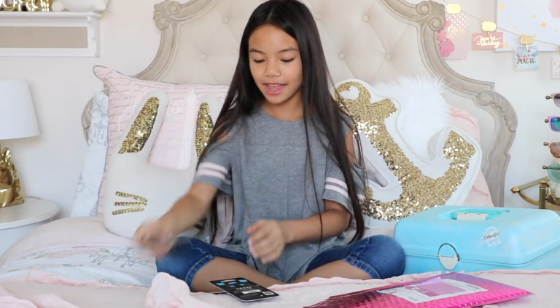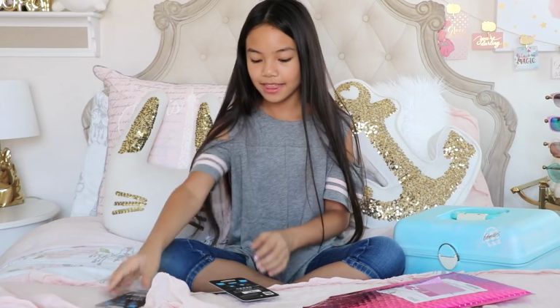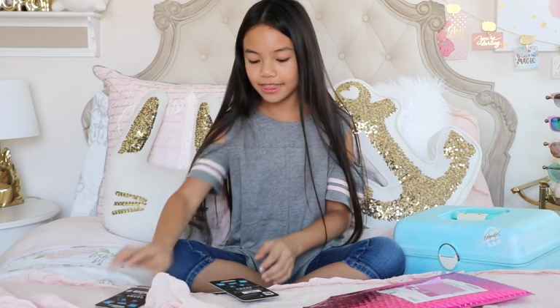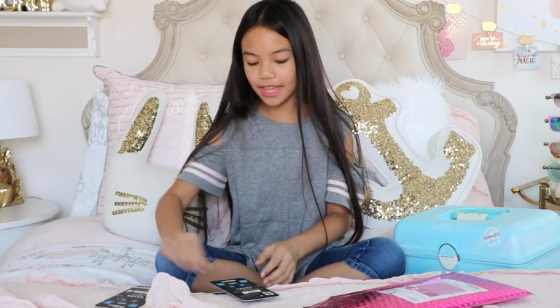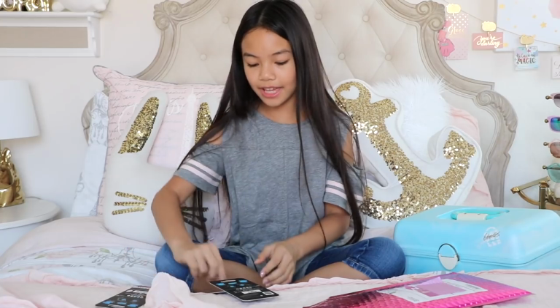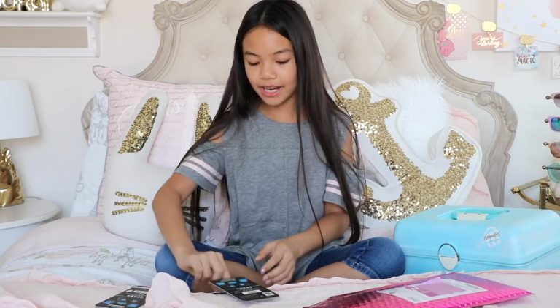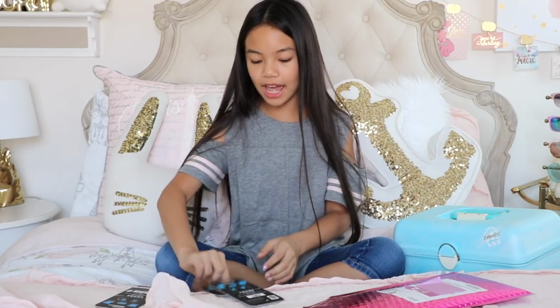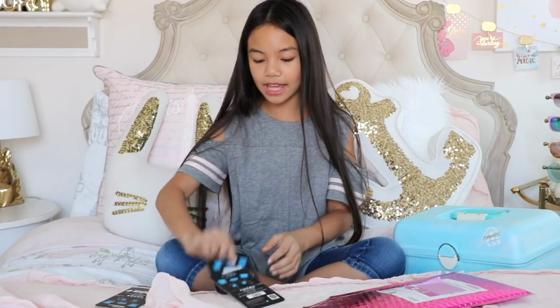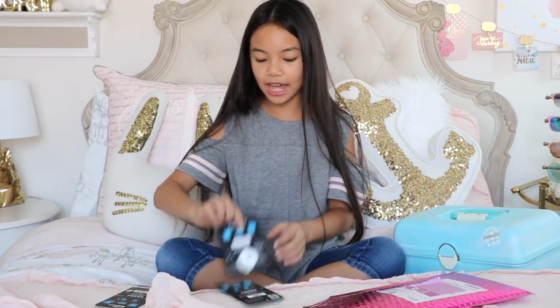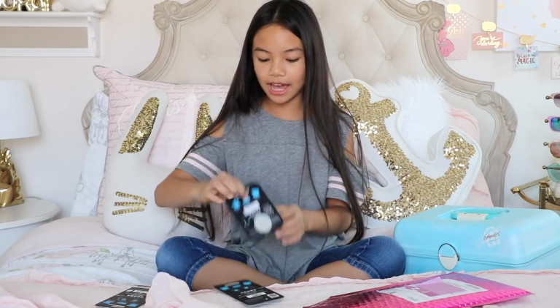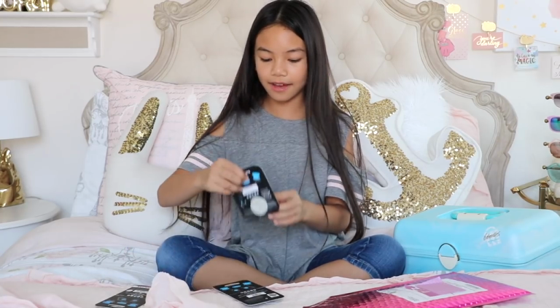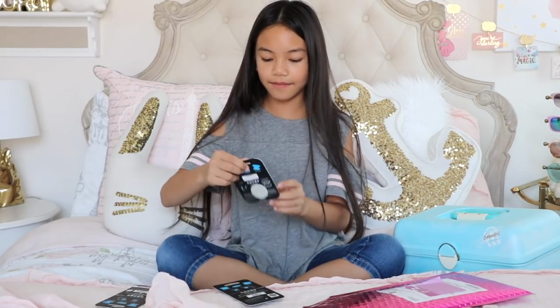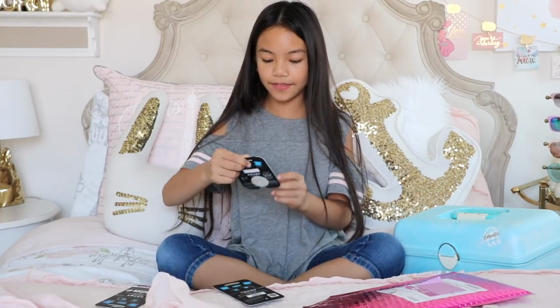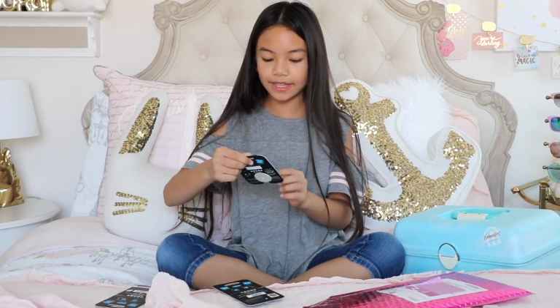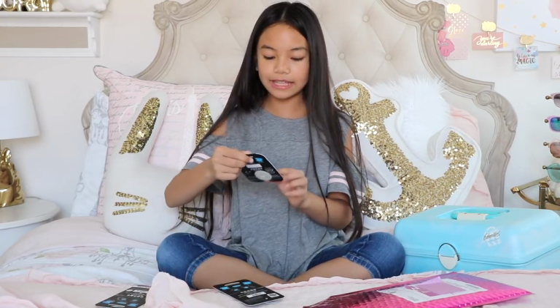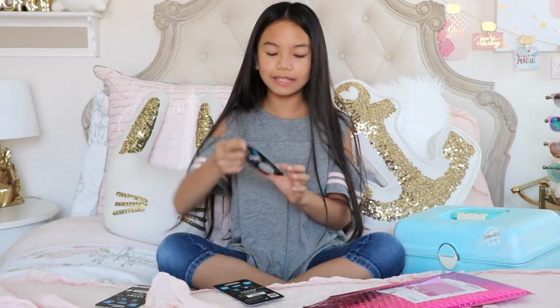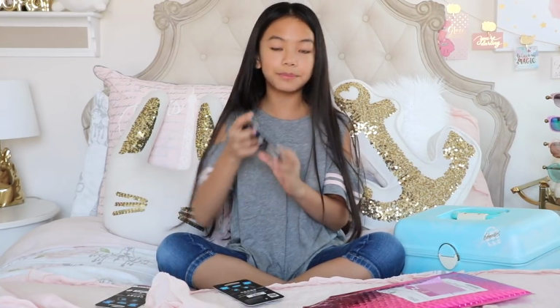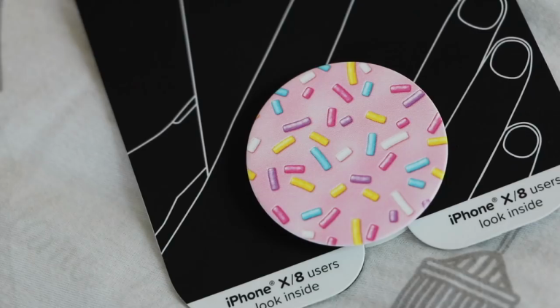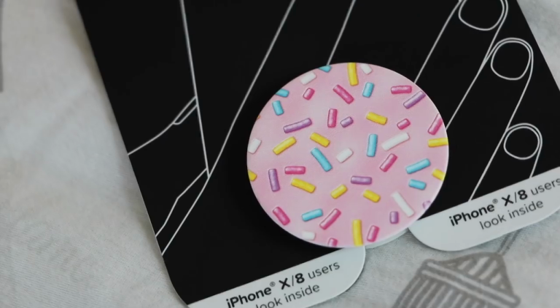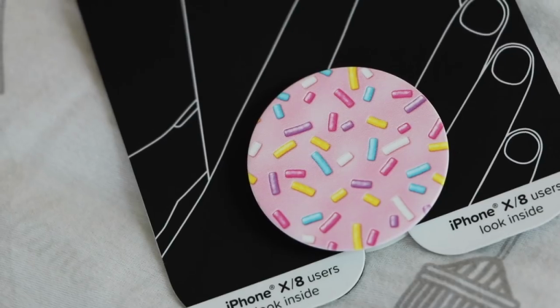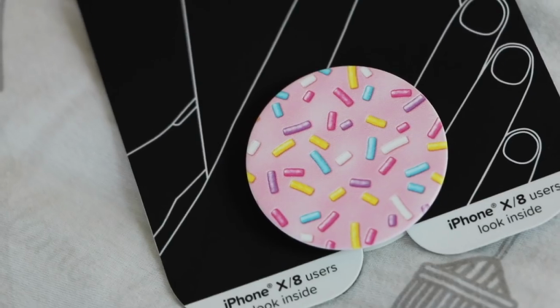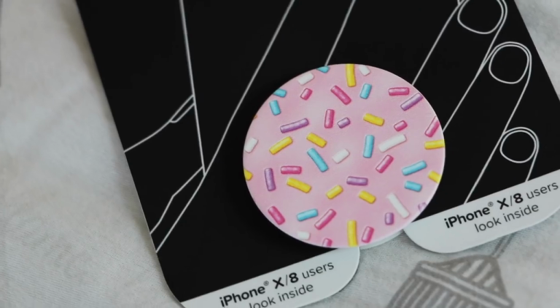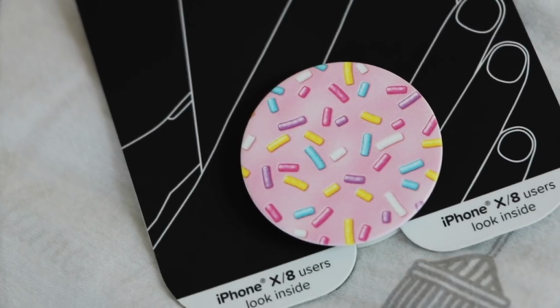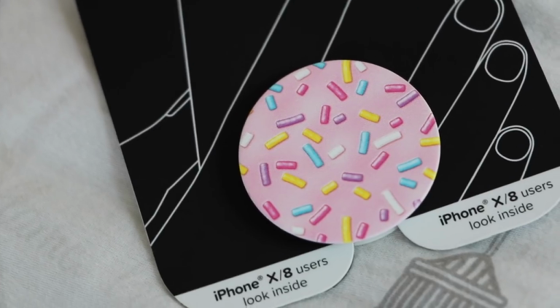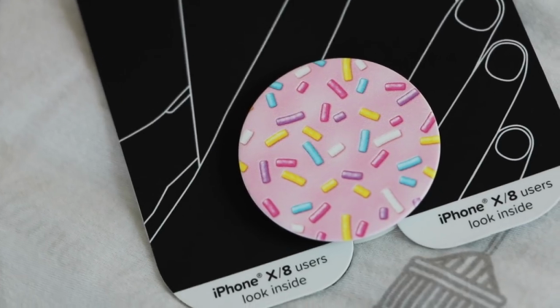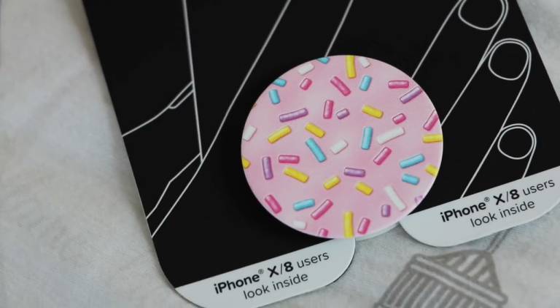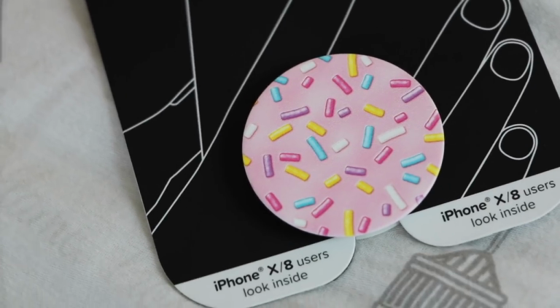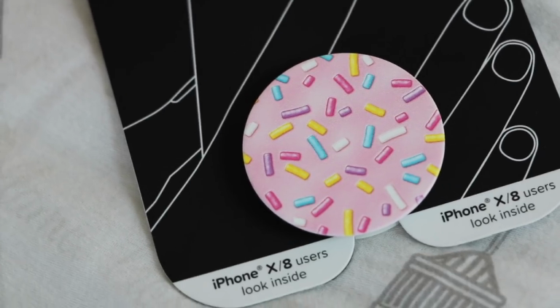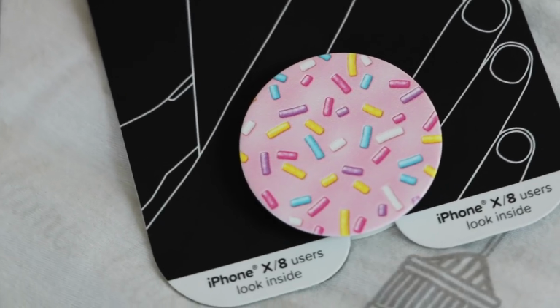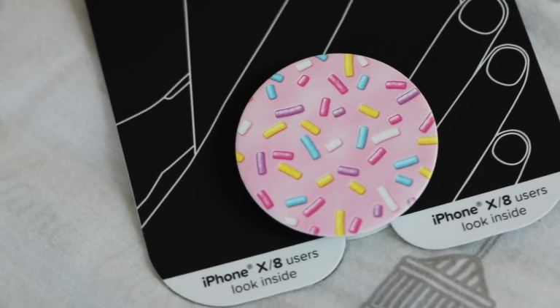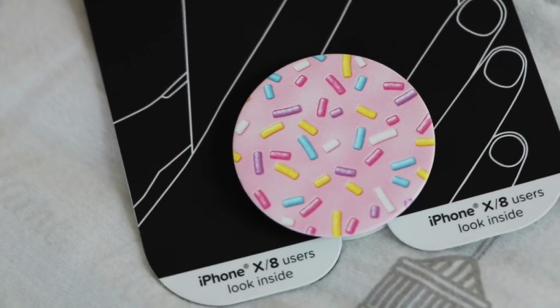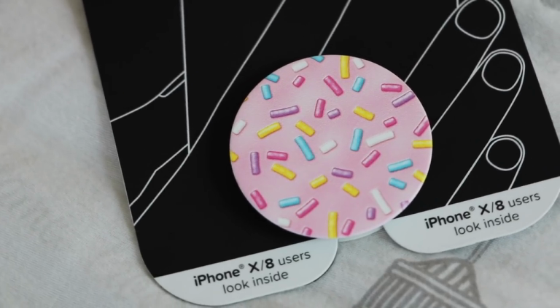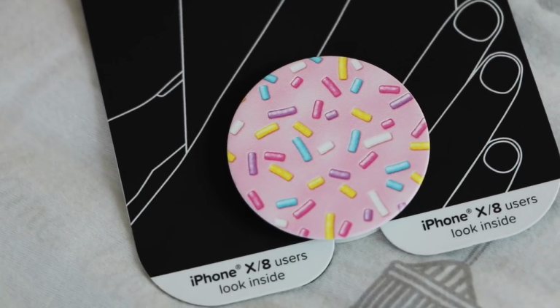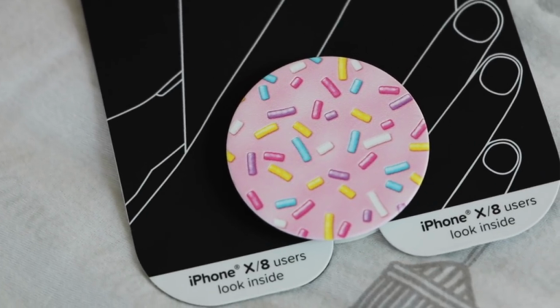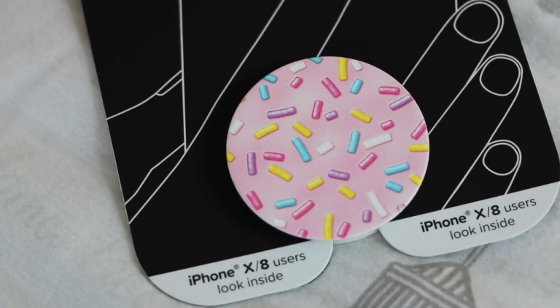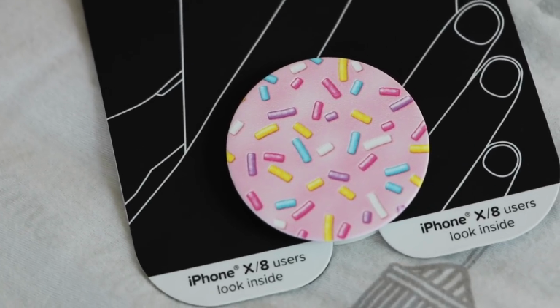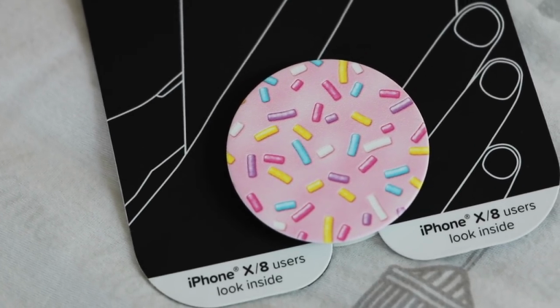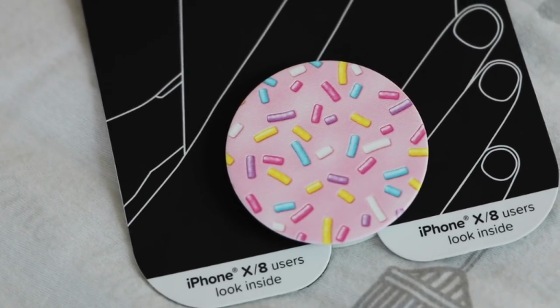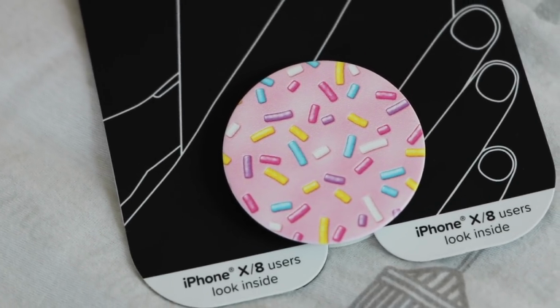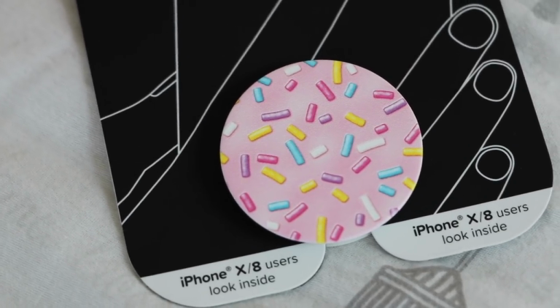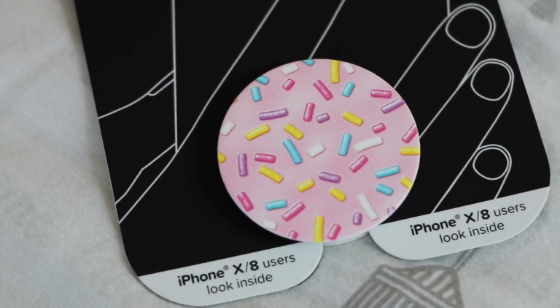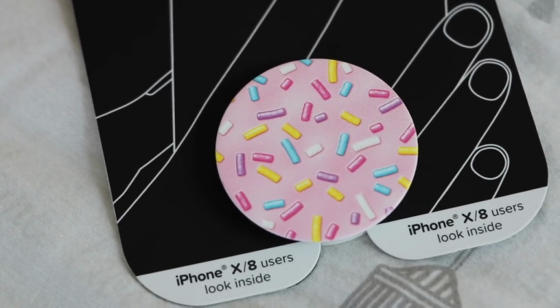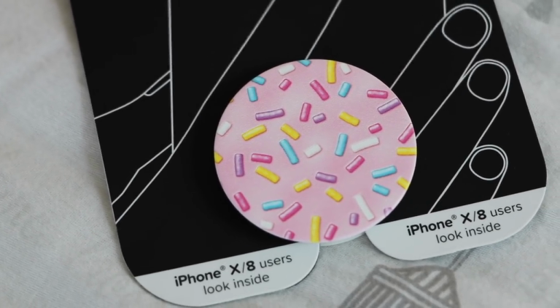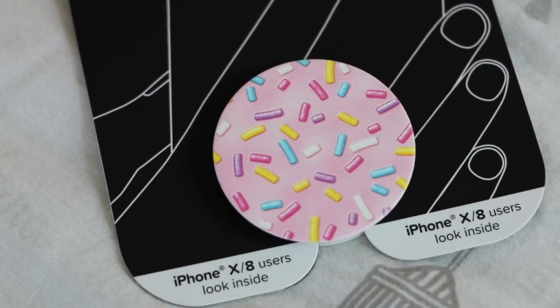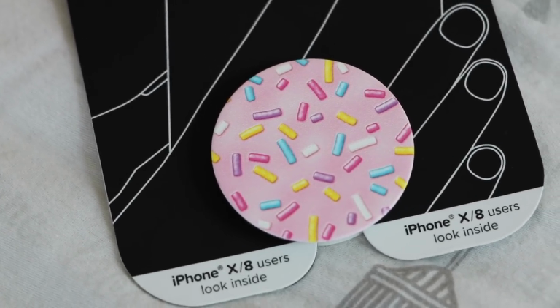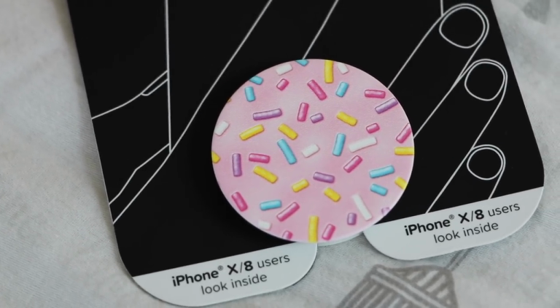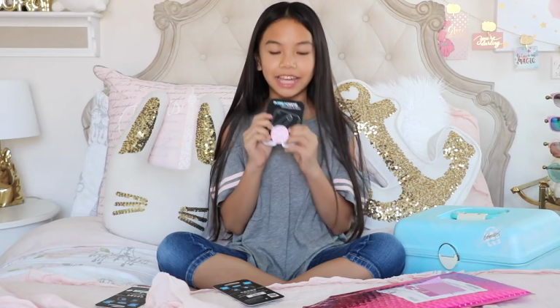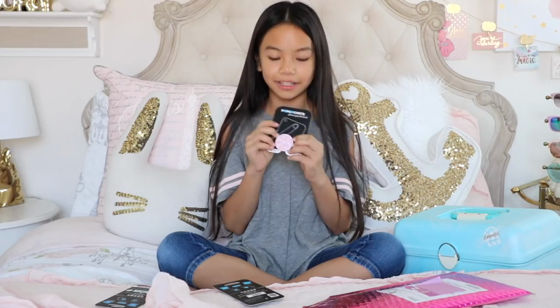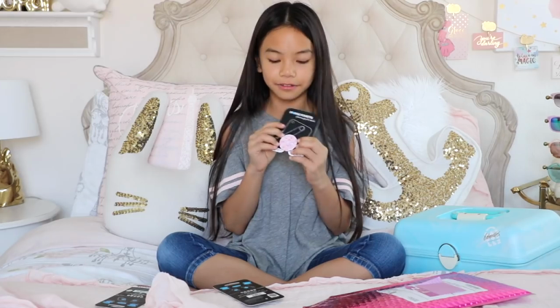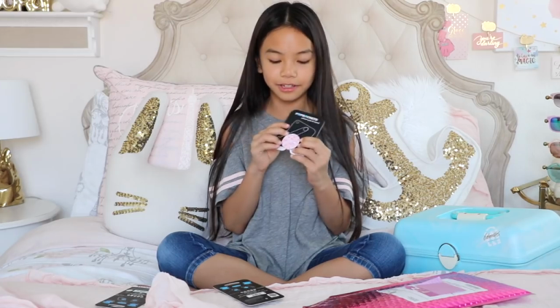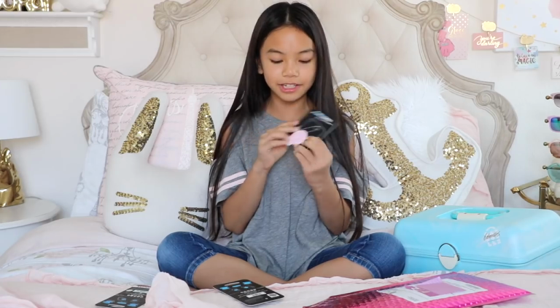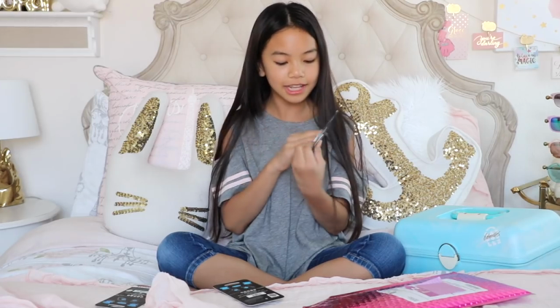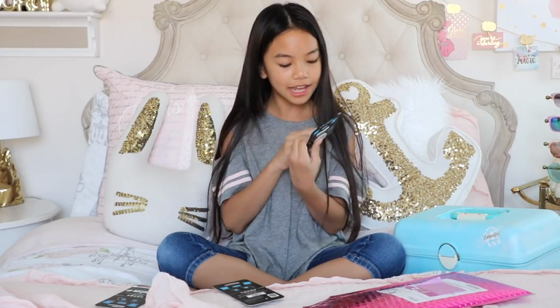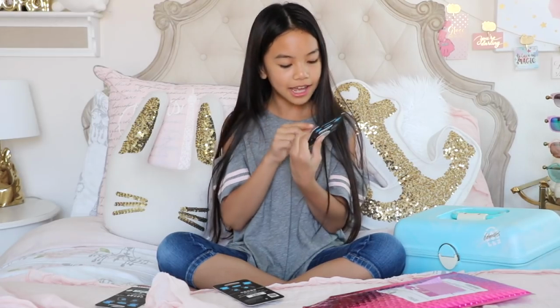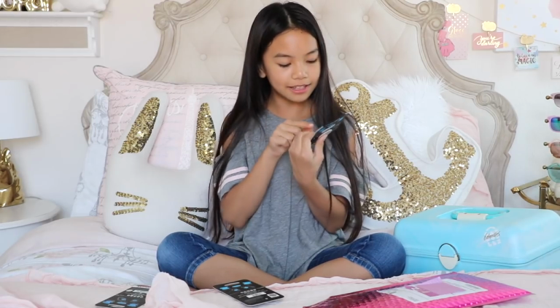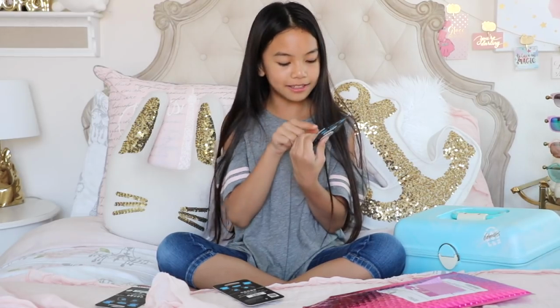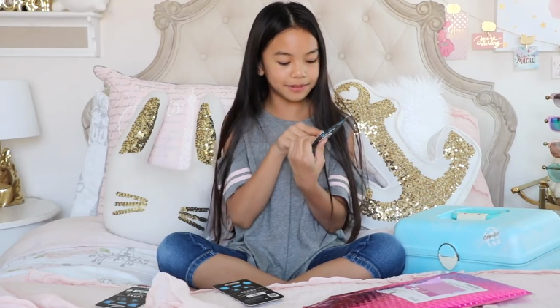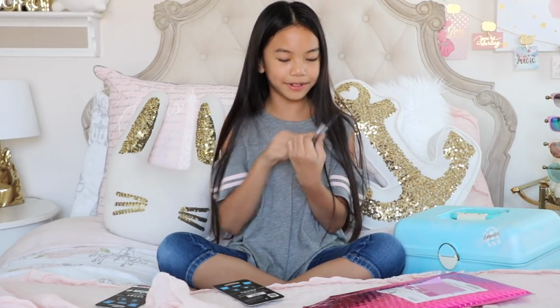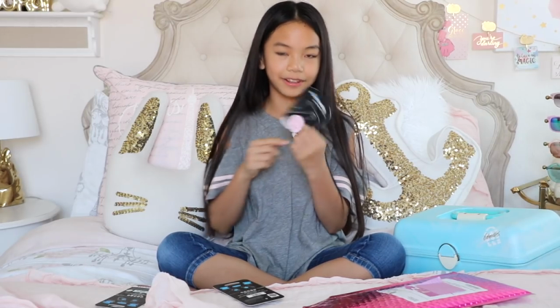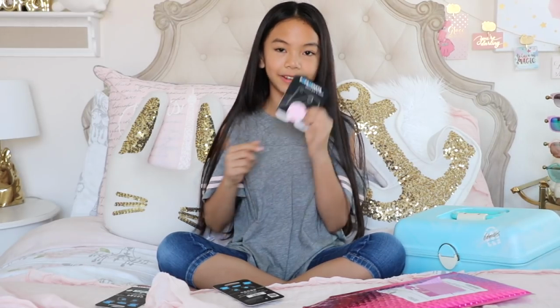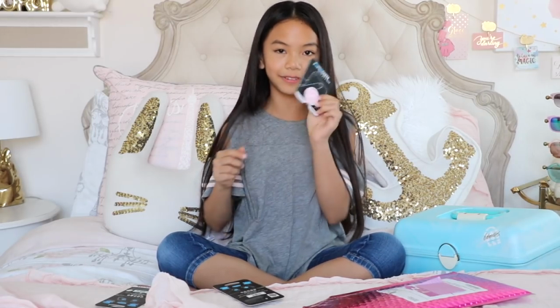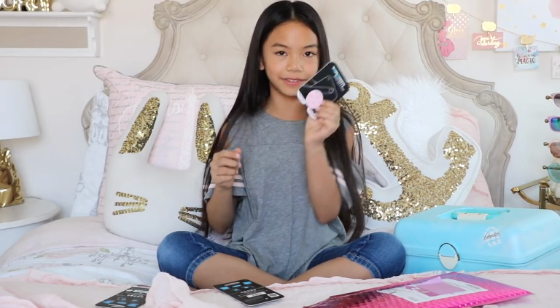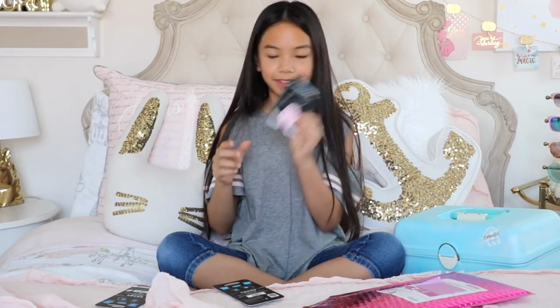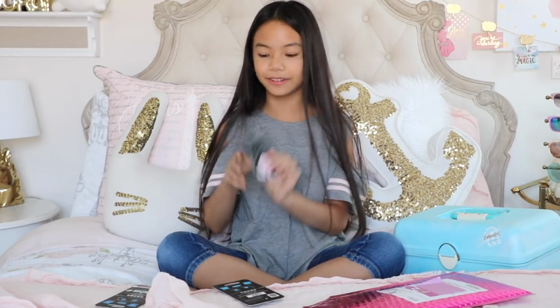Then I have this Sprinkle PopSocket. It's pink, and I can't wait to find a case for it. It's super colorful, too.